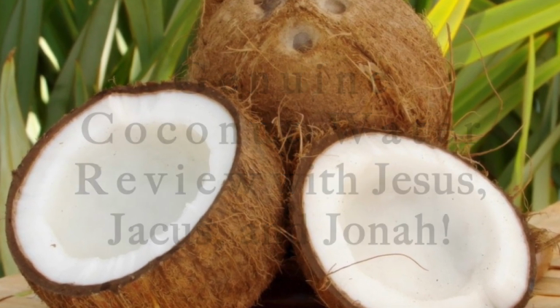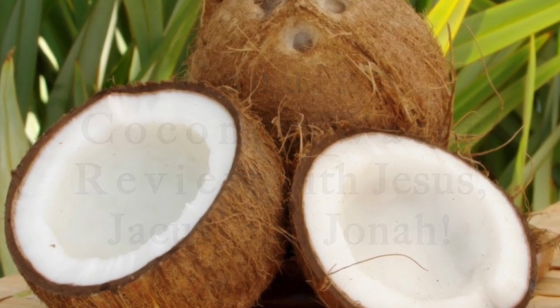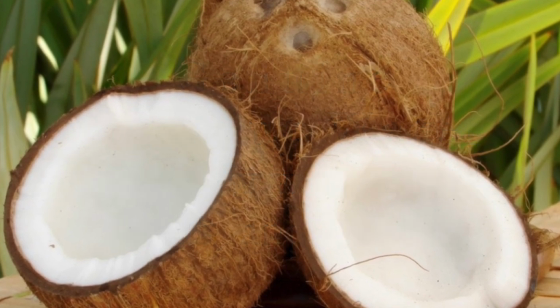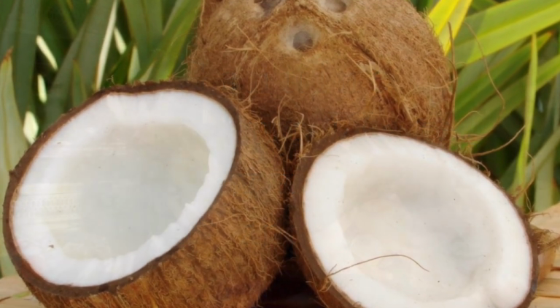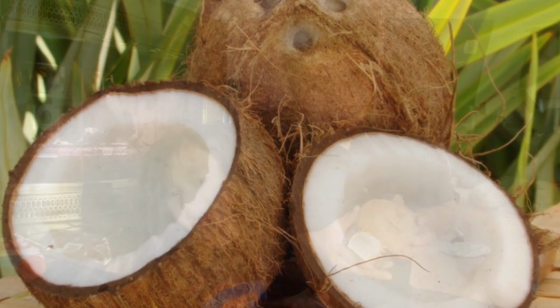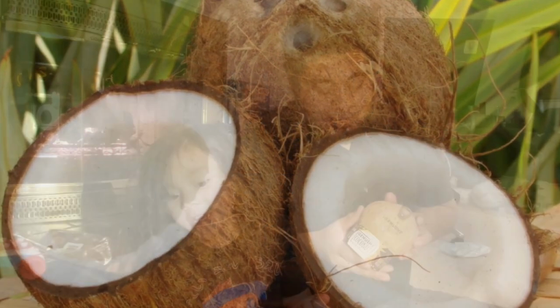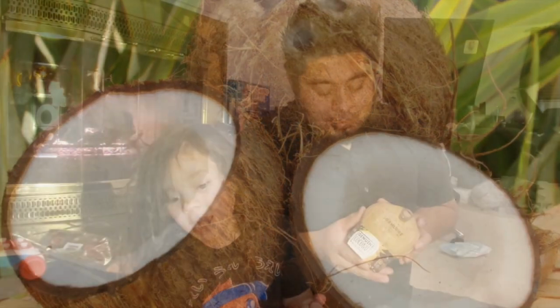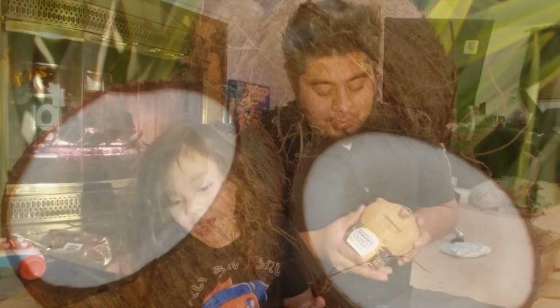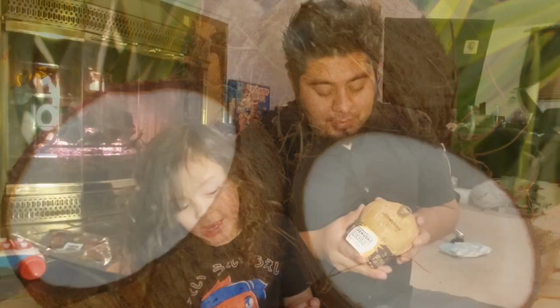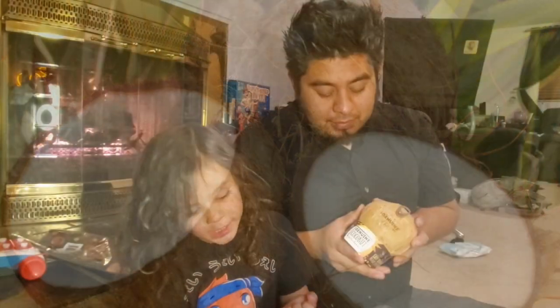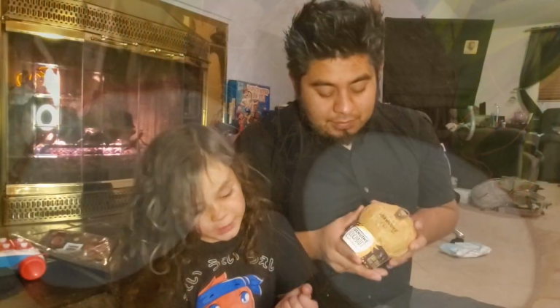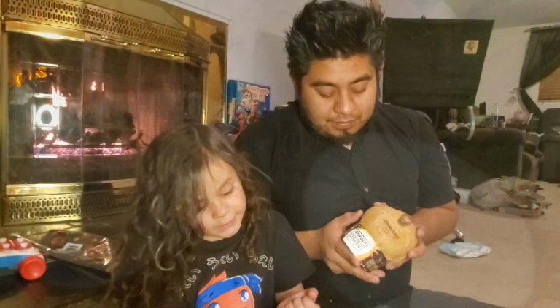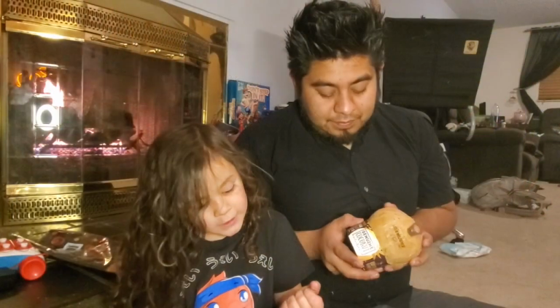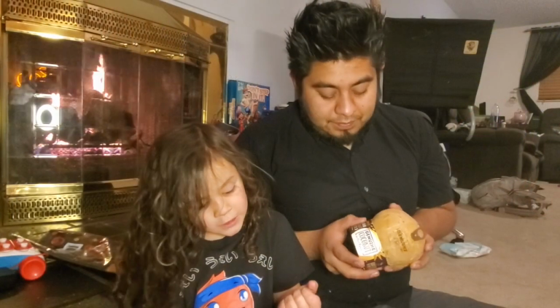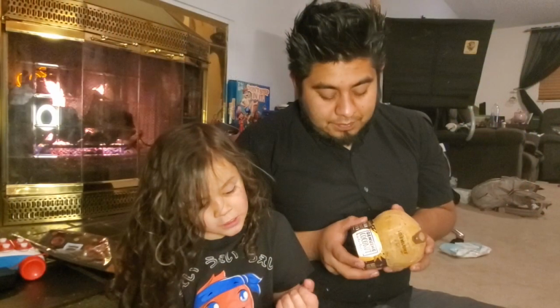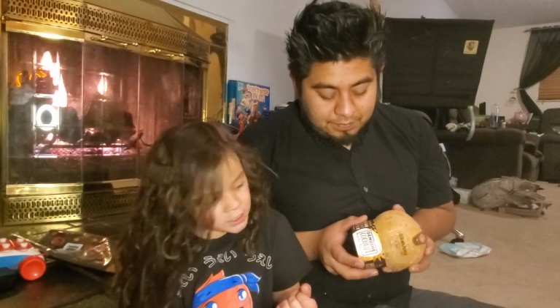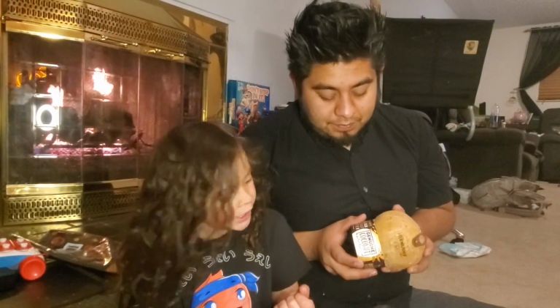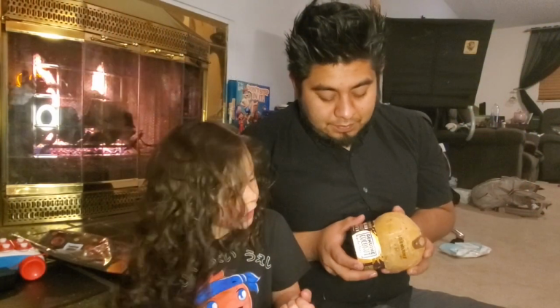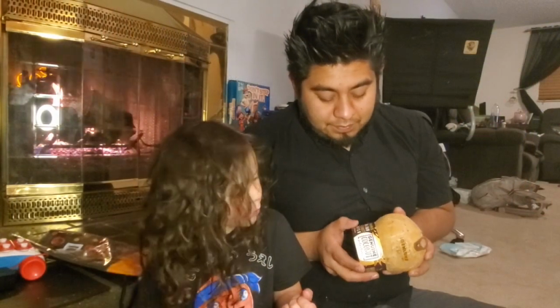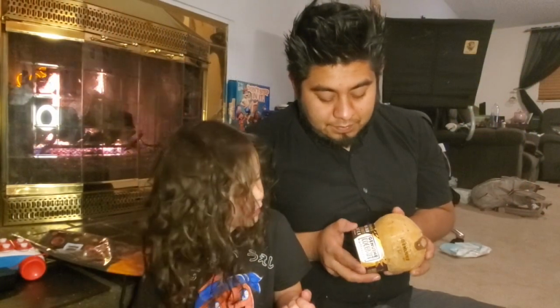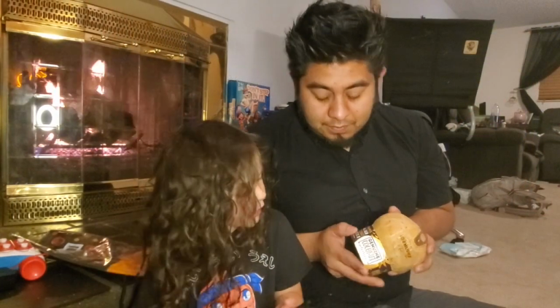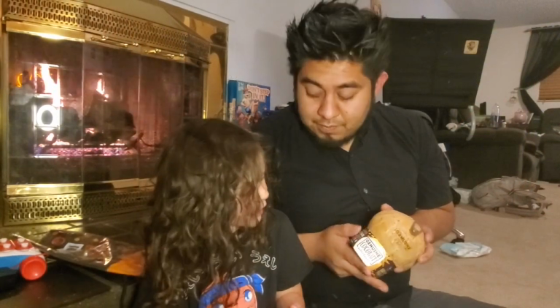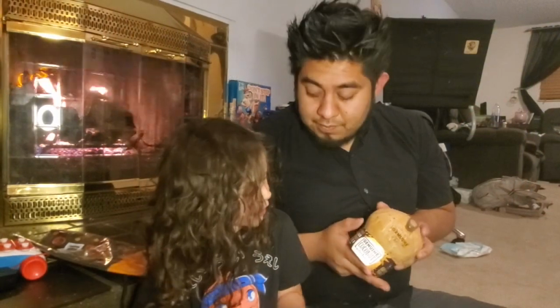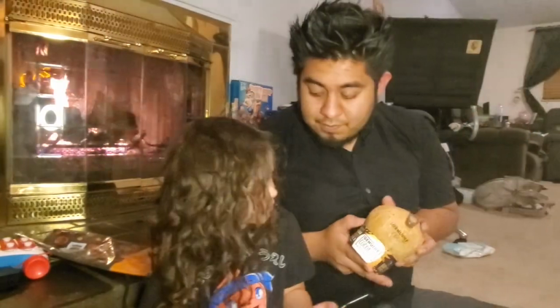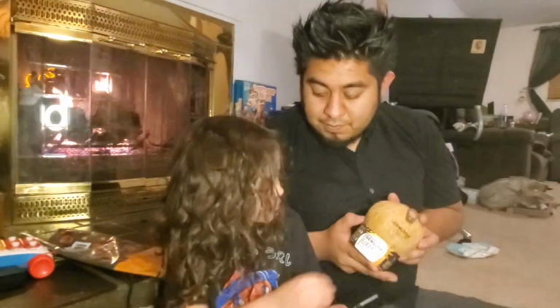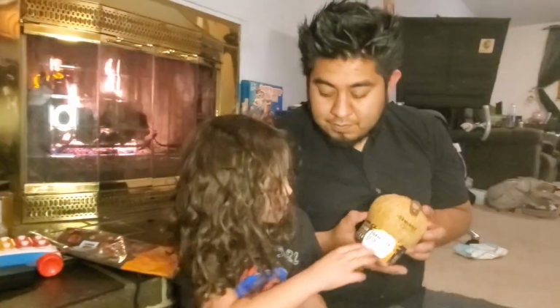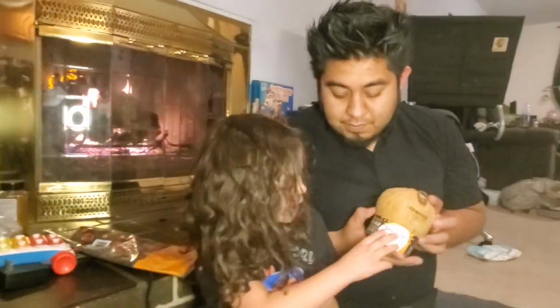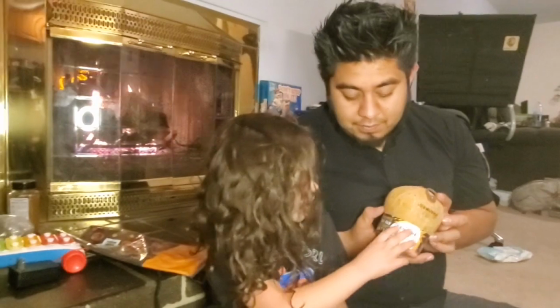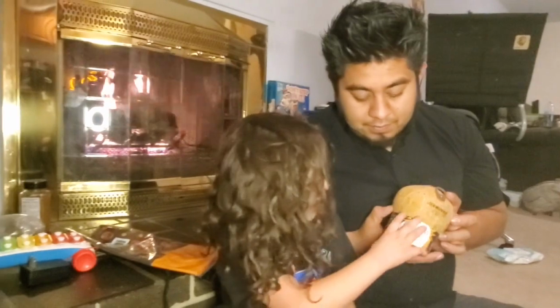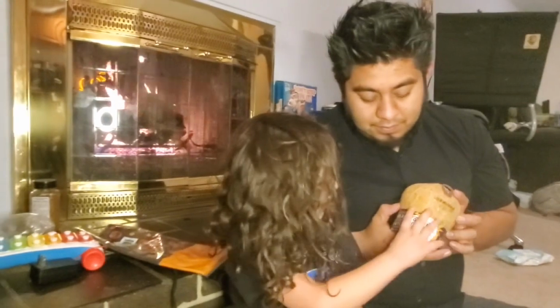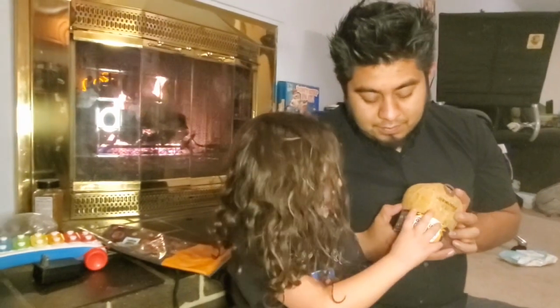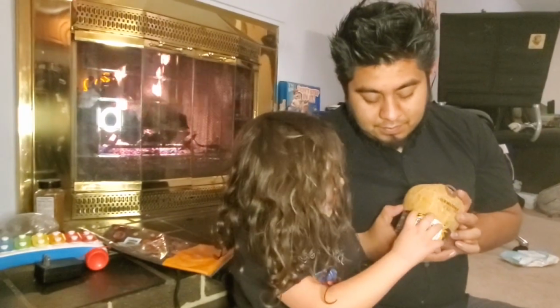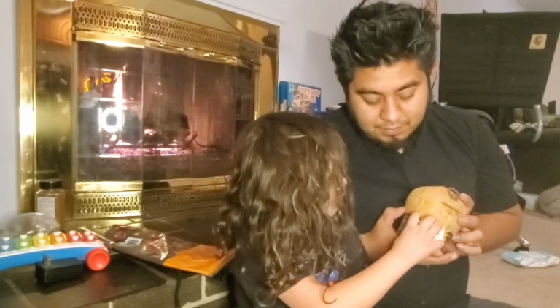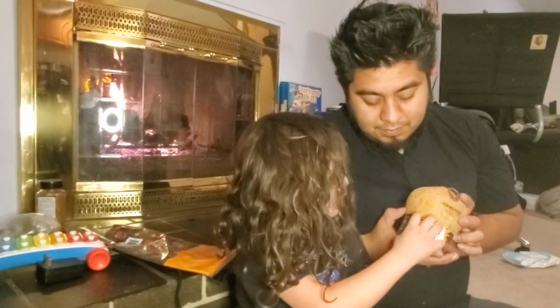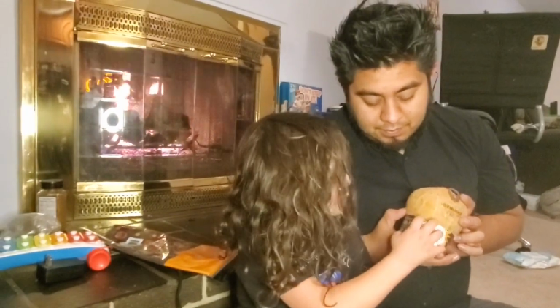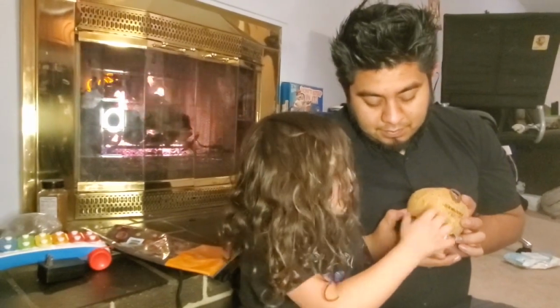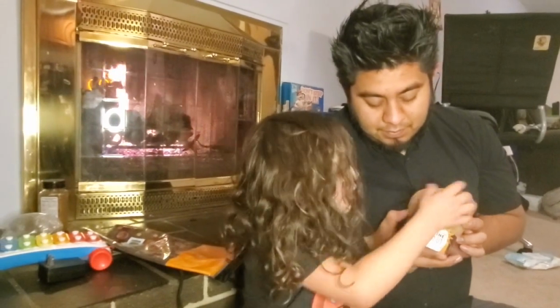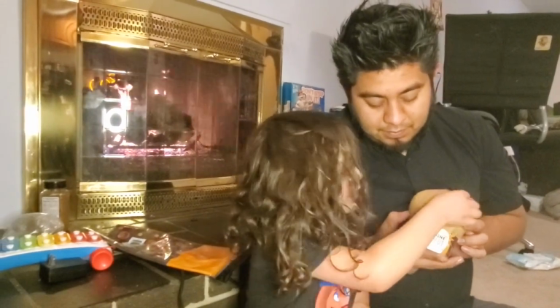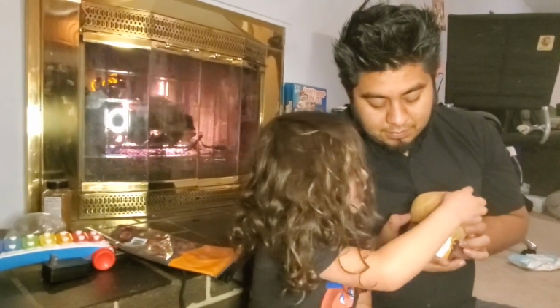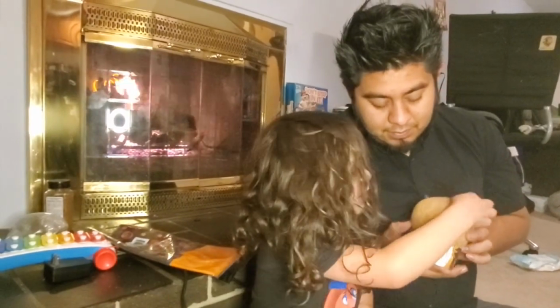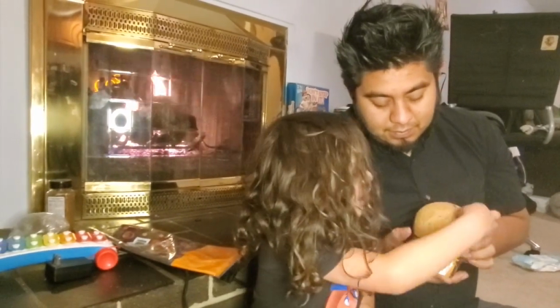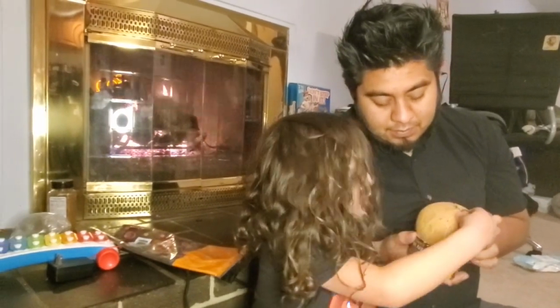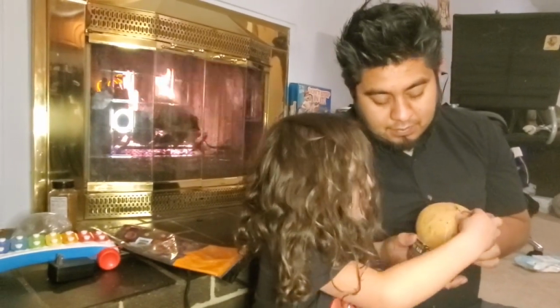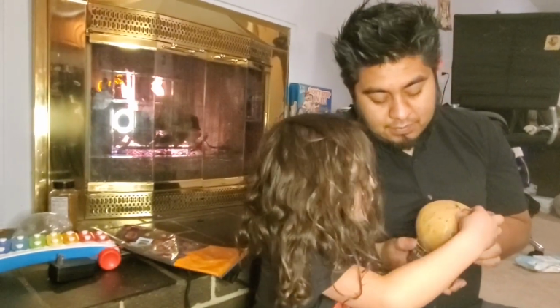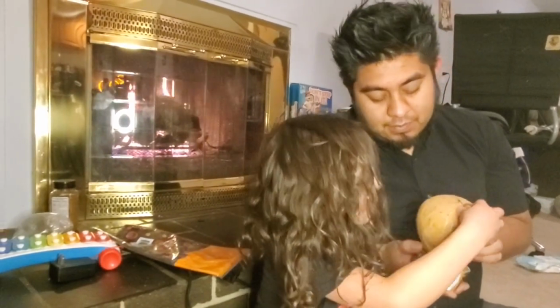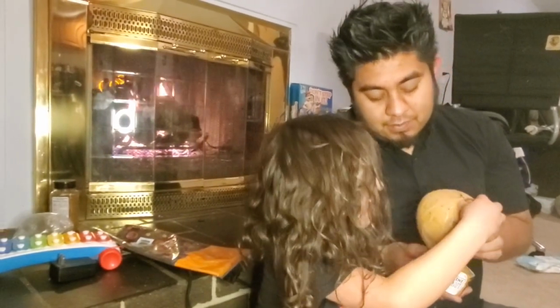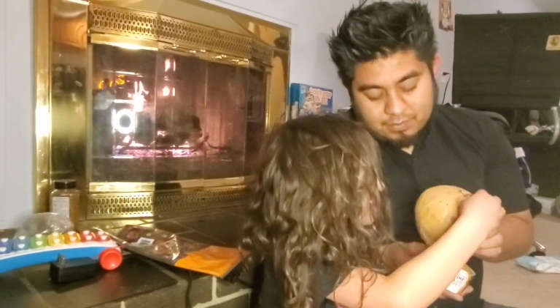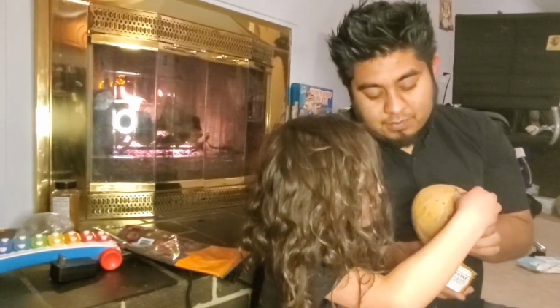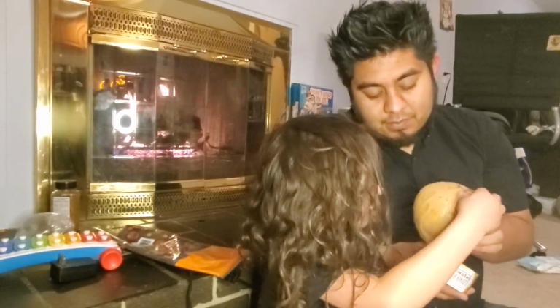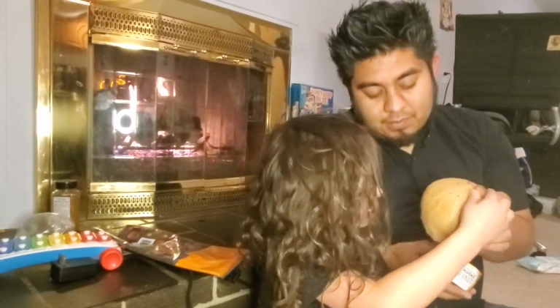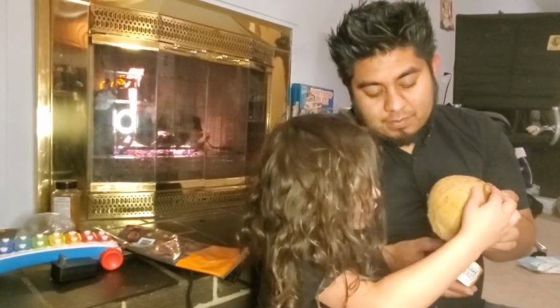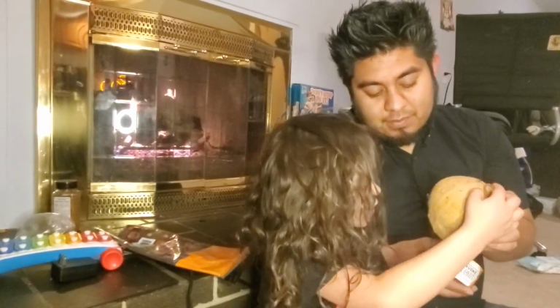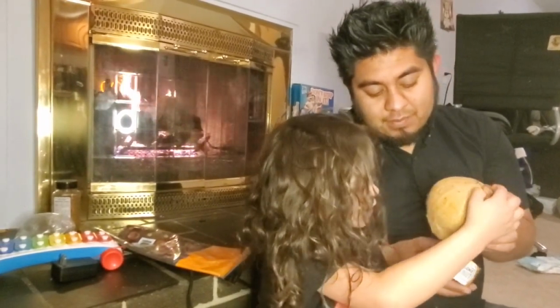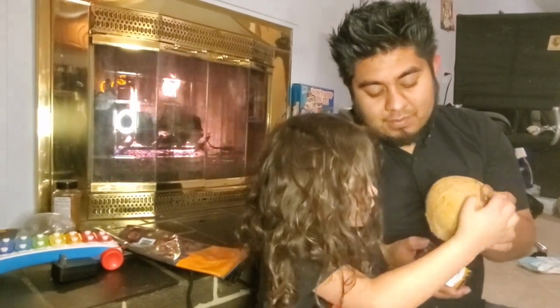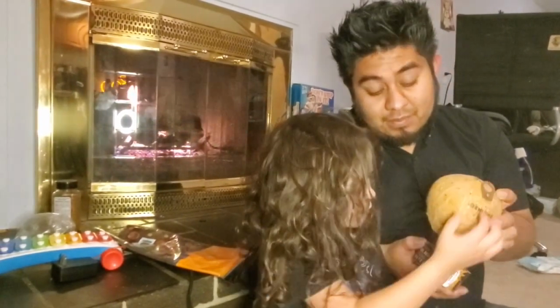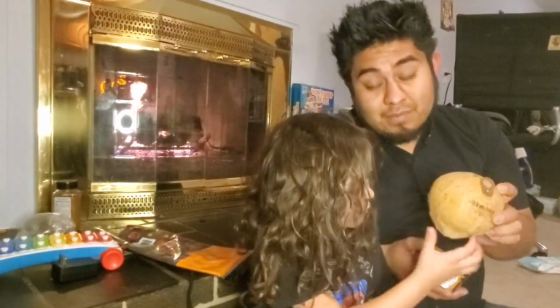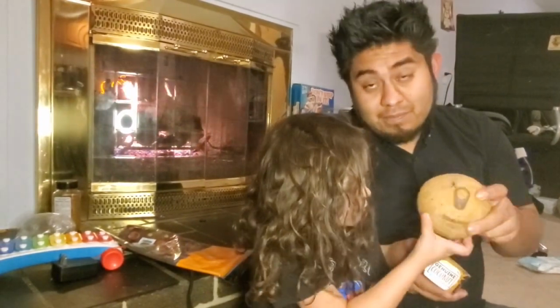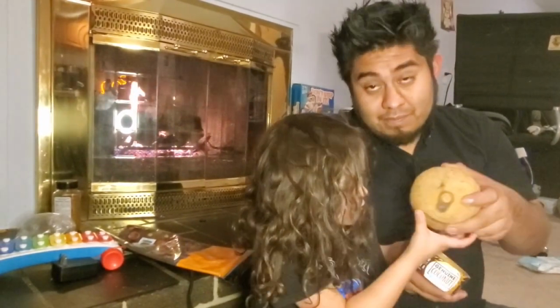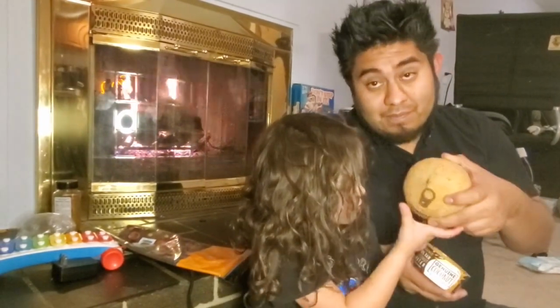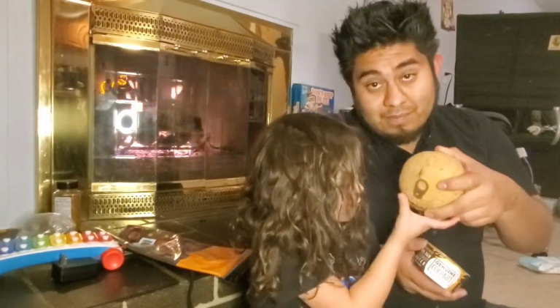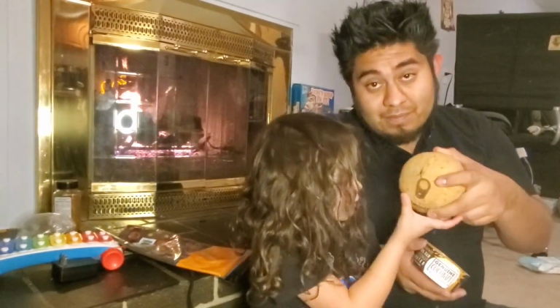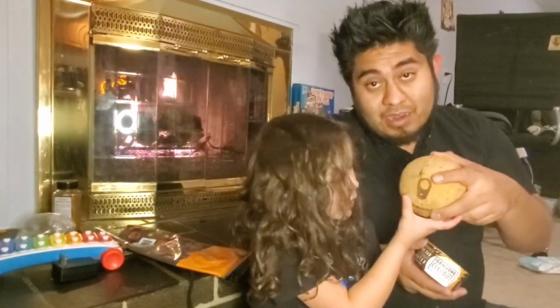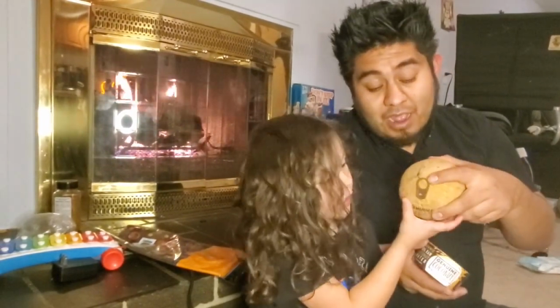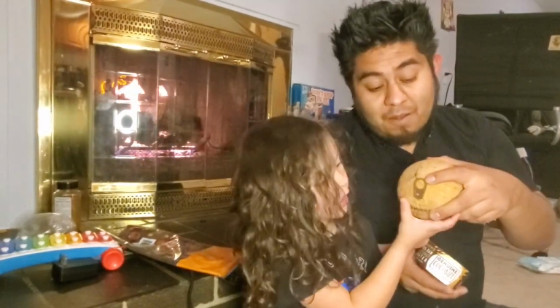Hi guys! Hey, we're here today and we're bringing a pop coconut in here.